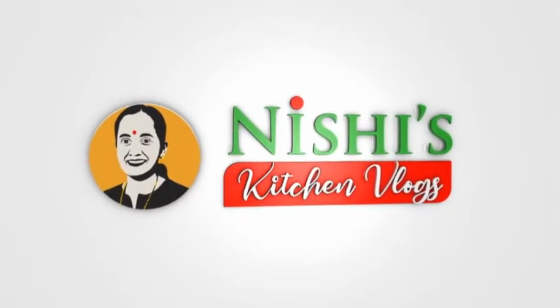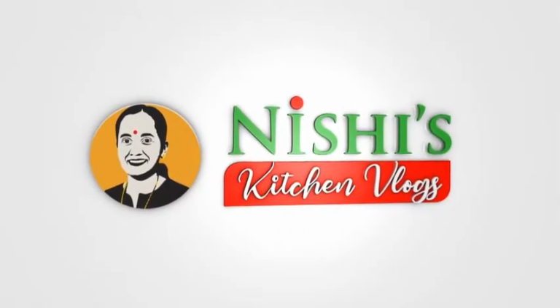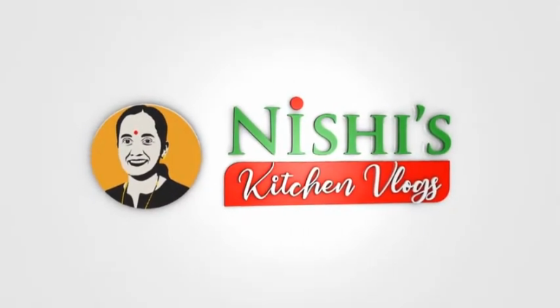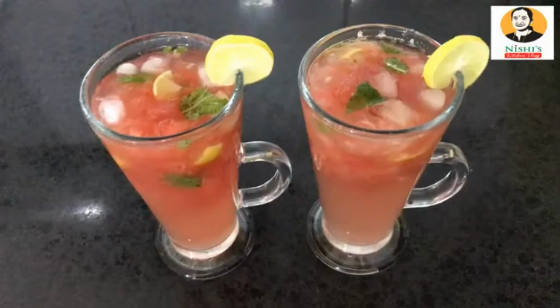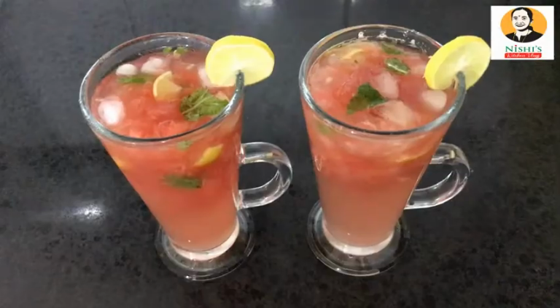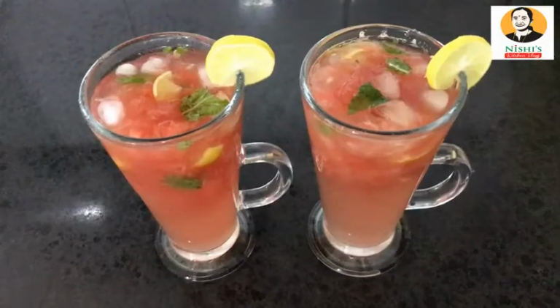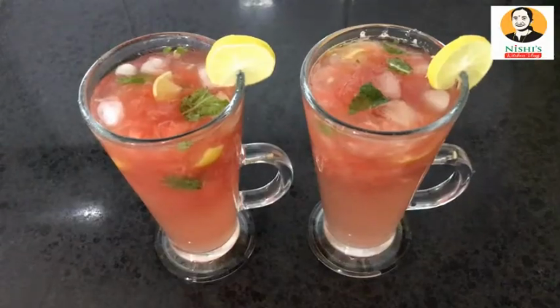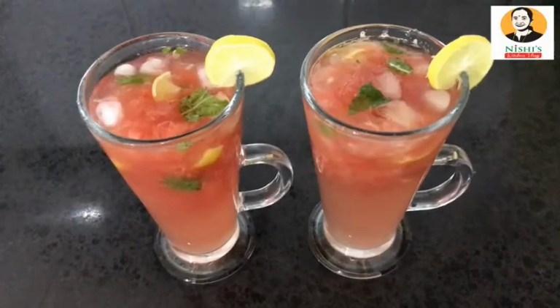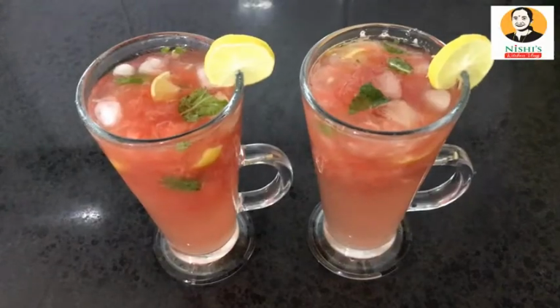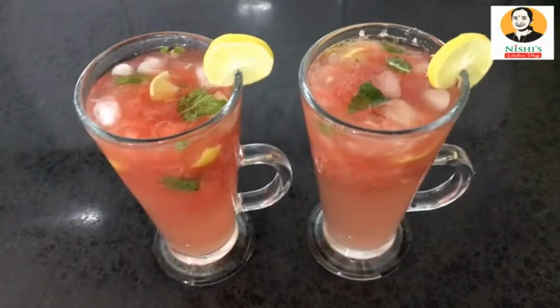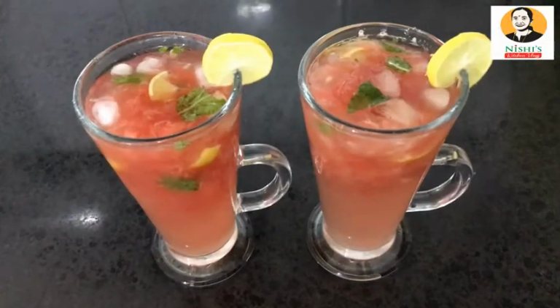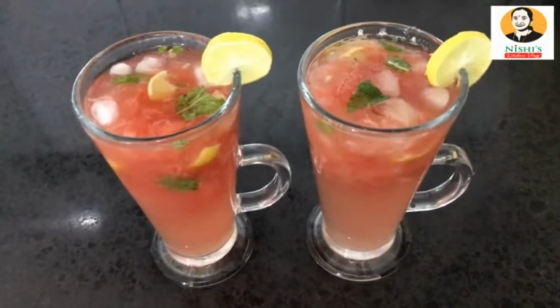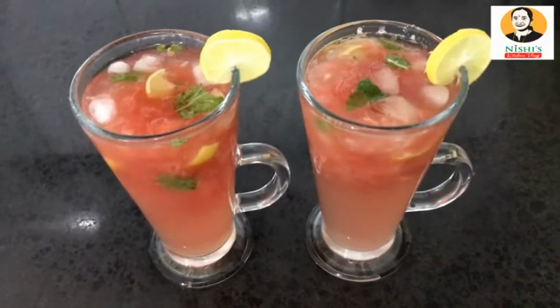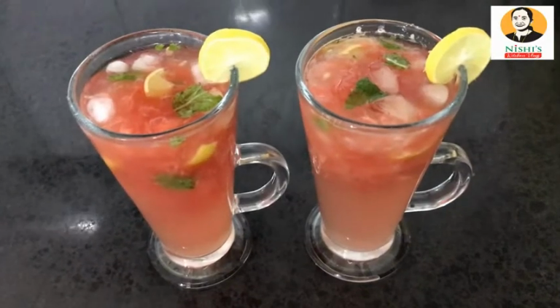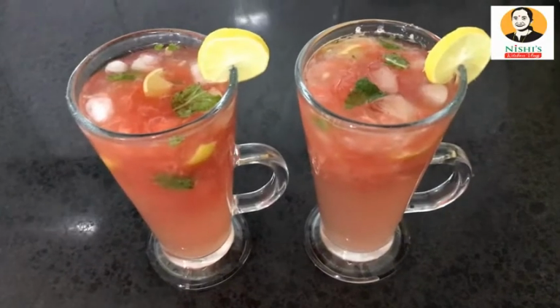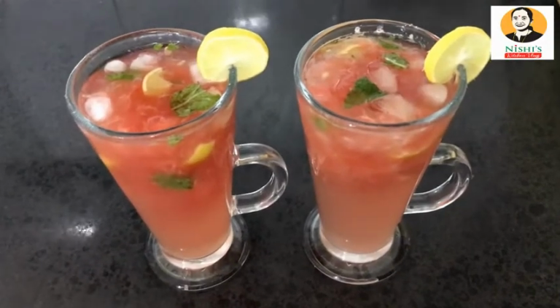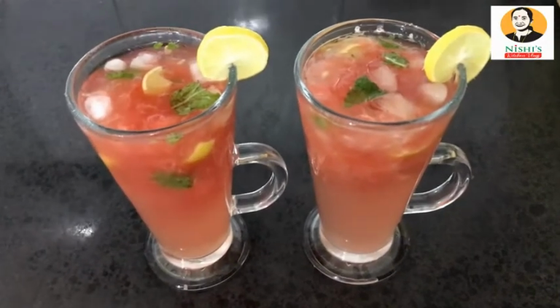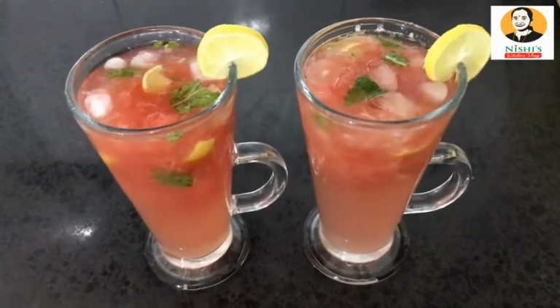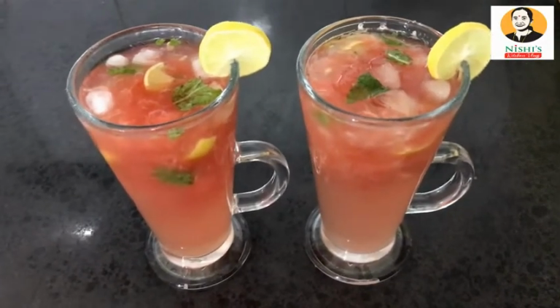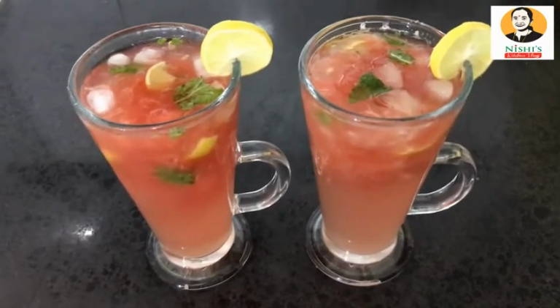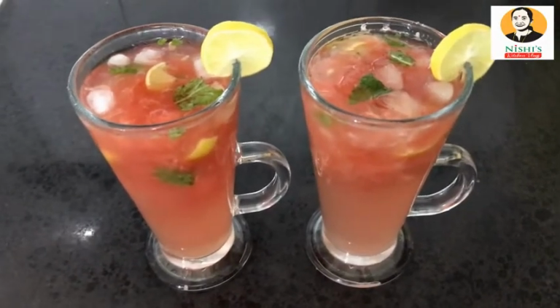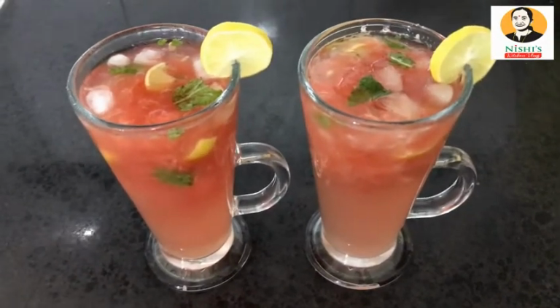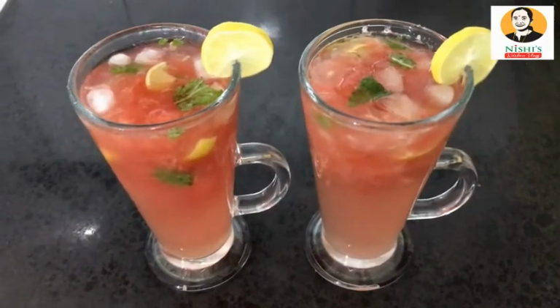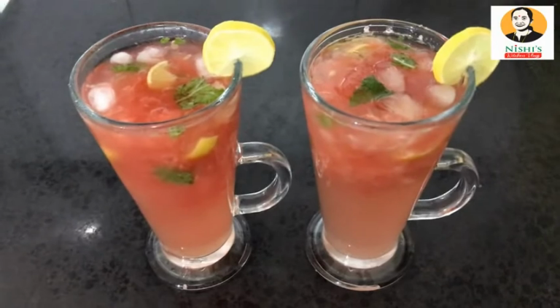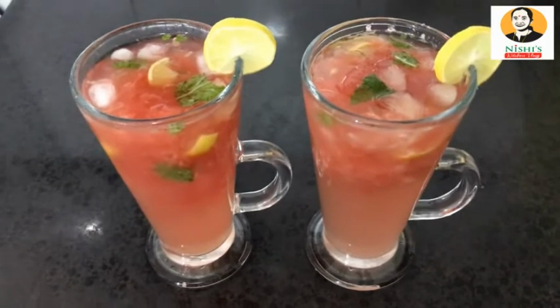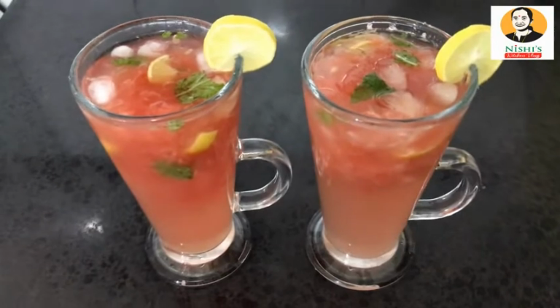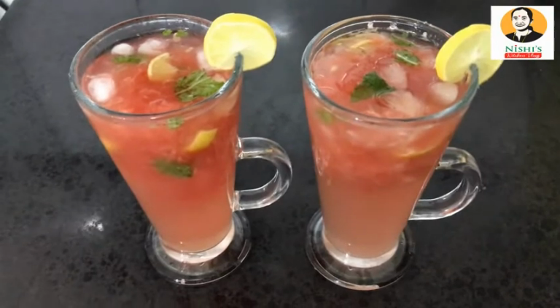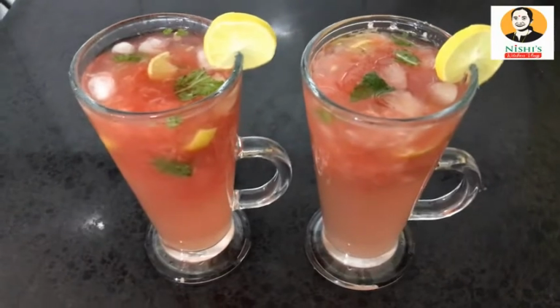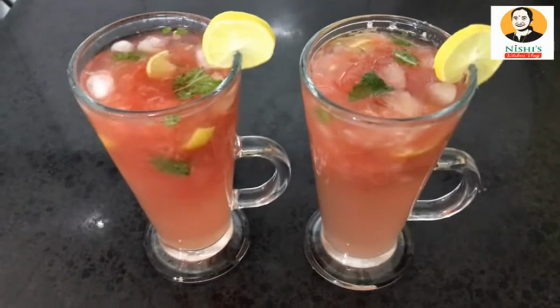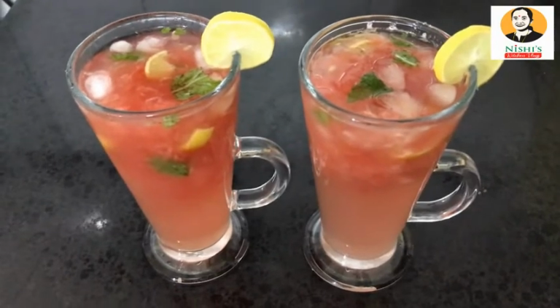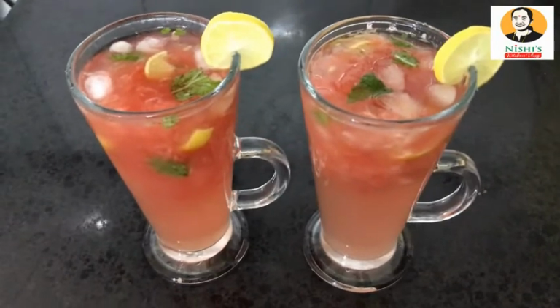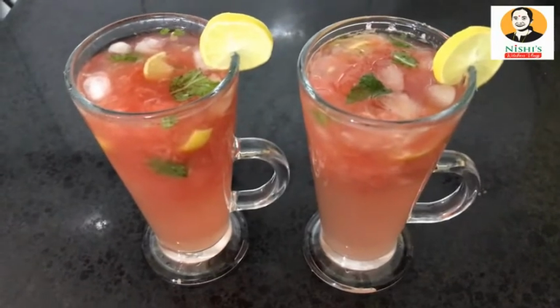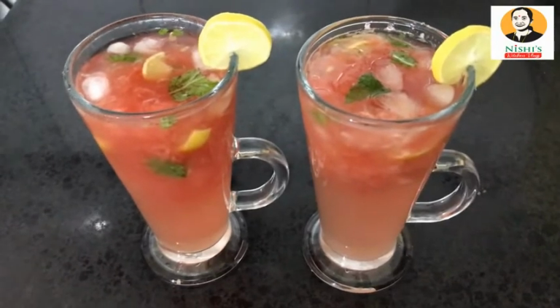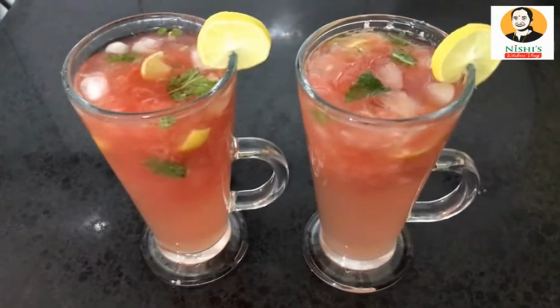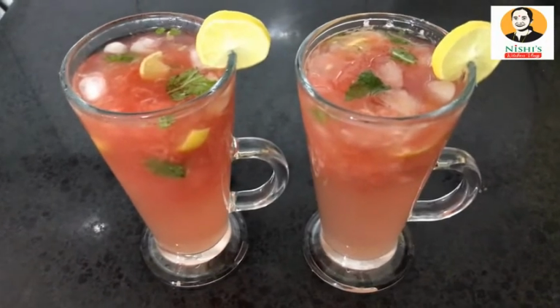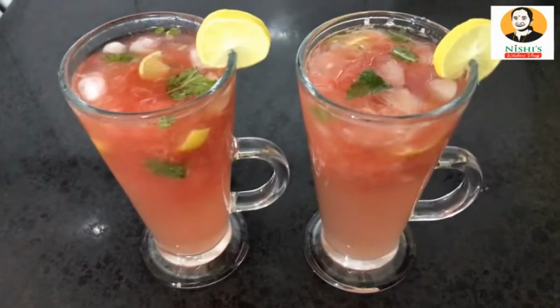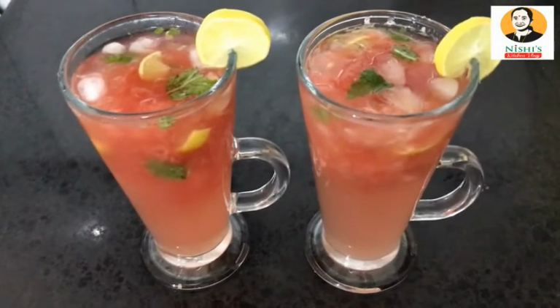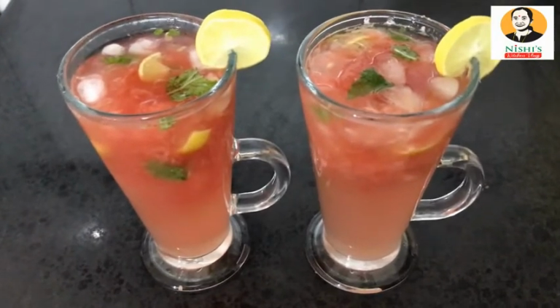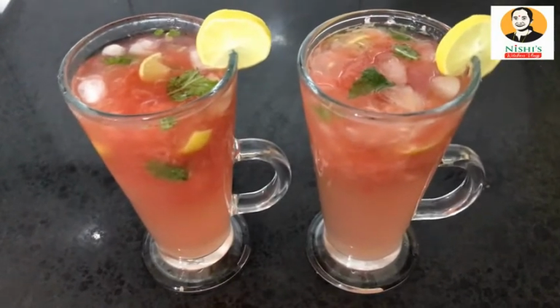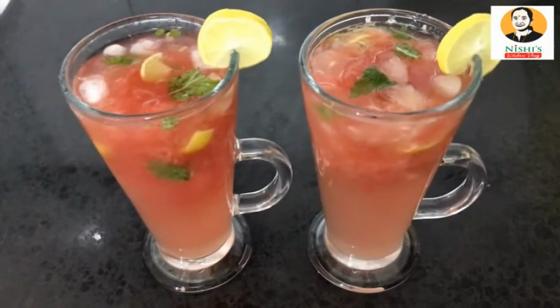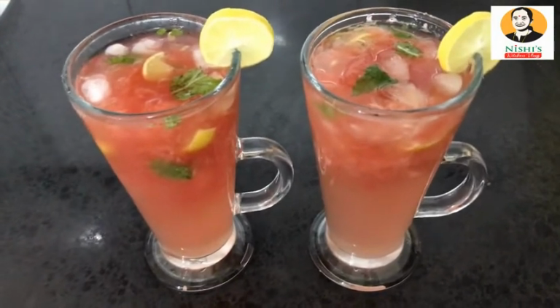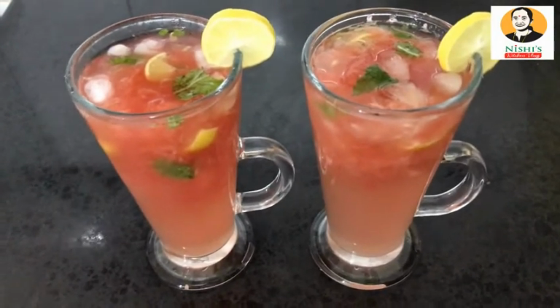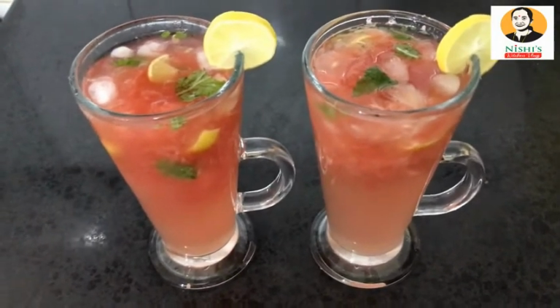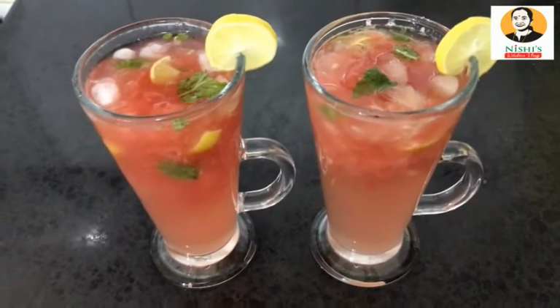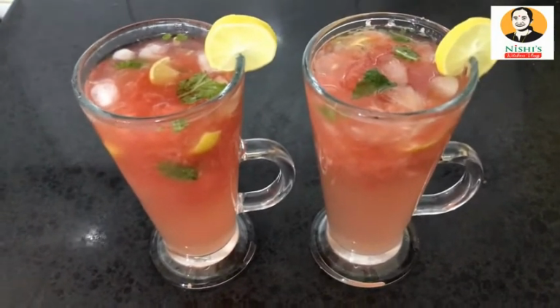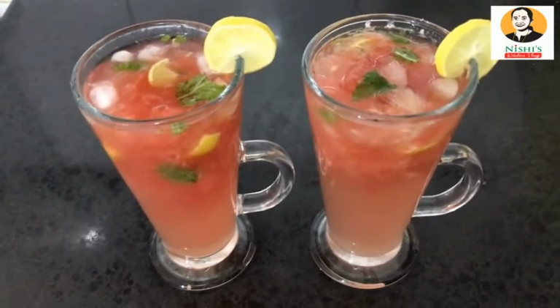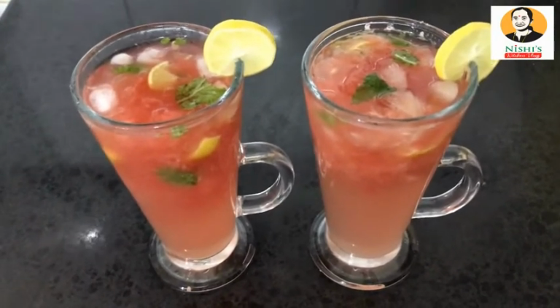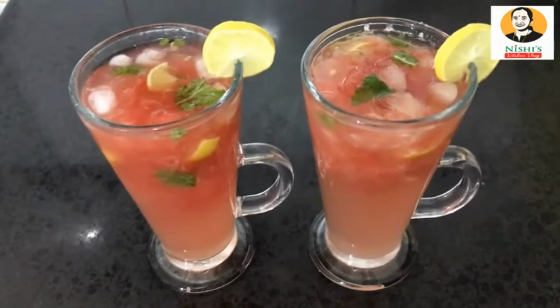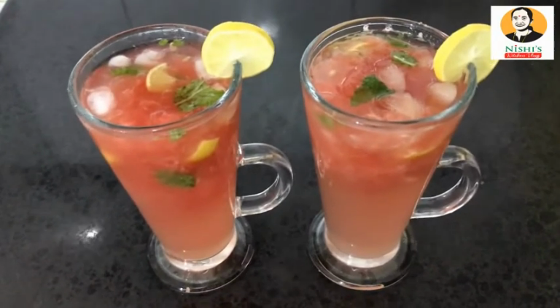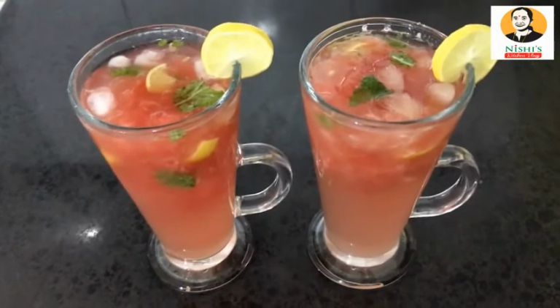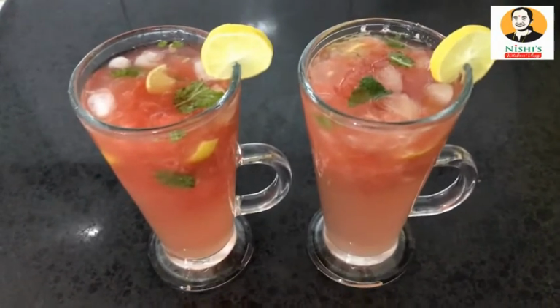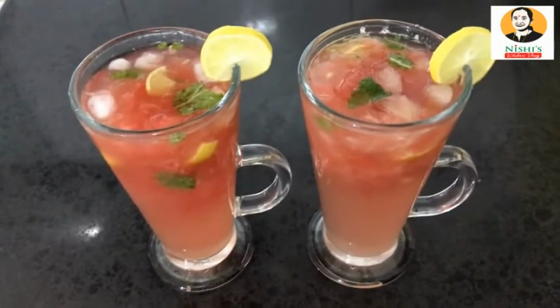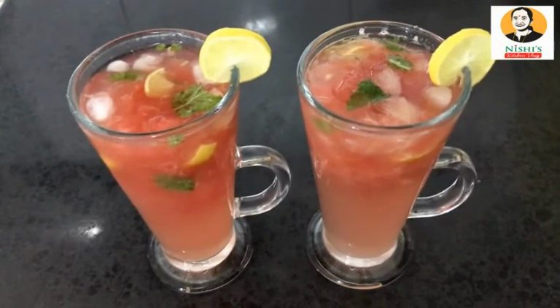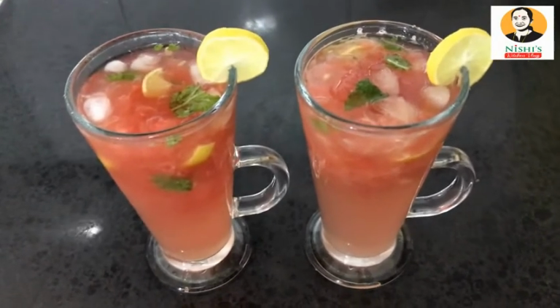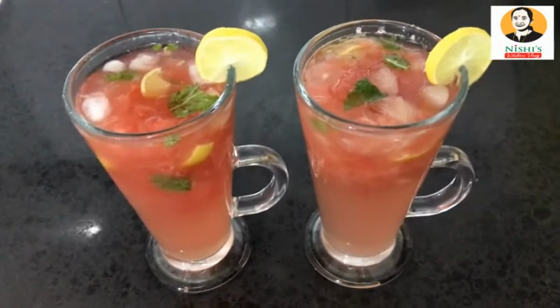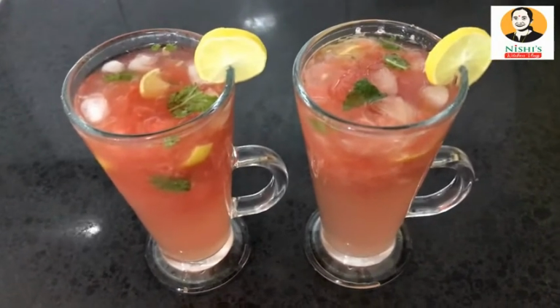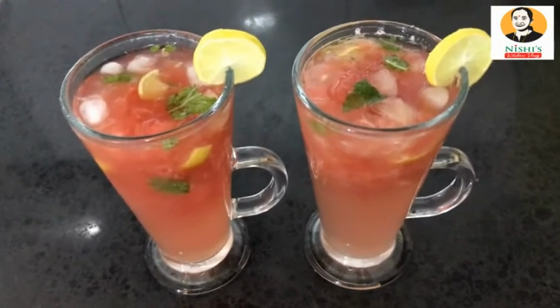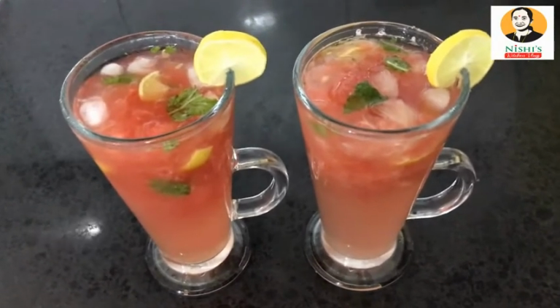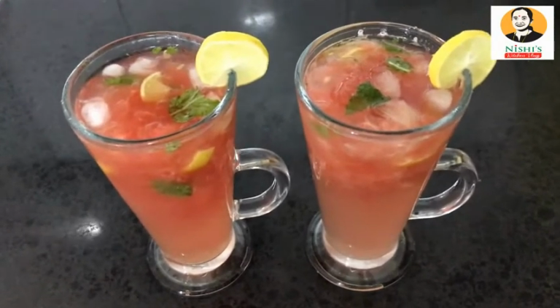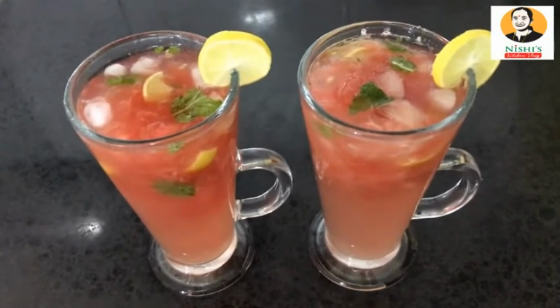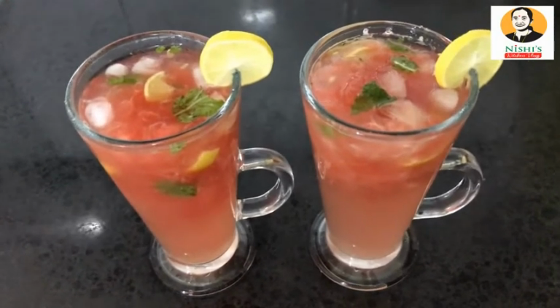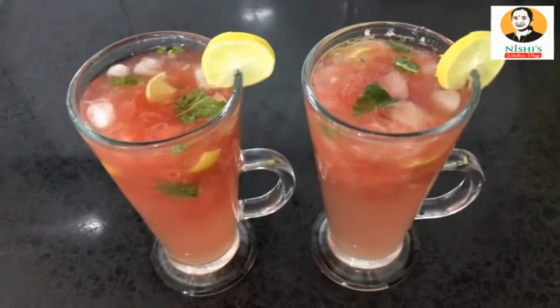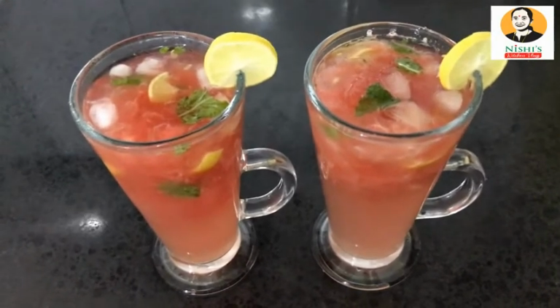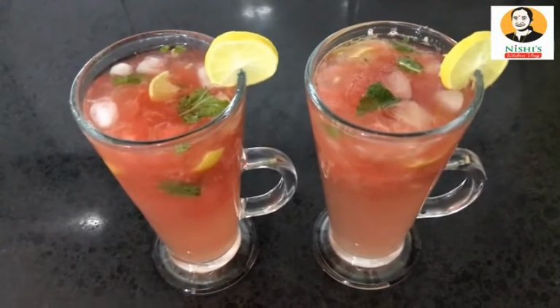Hi dear, welcome to Nishi's Kitchen Vlogs. Today is Watermelon Mojito.